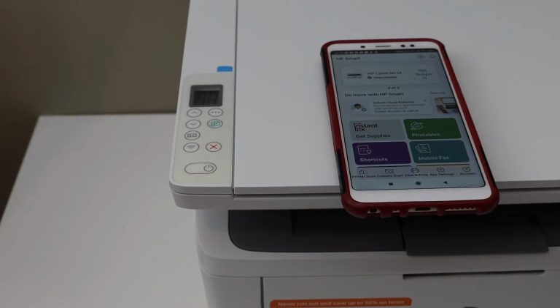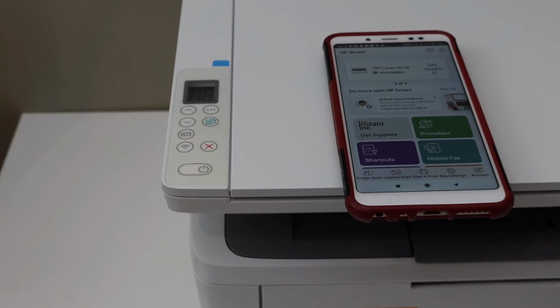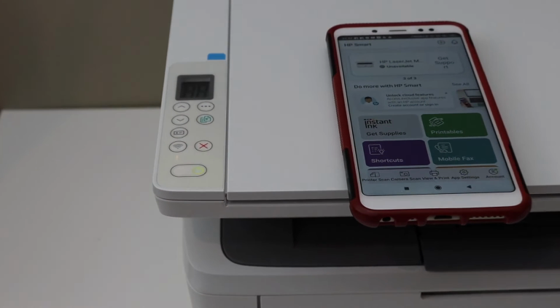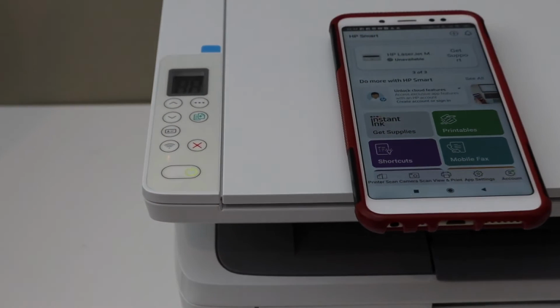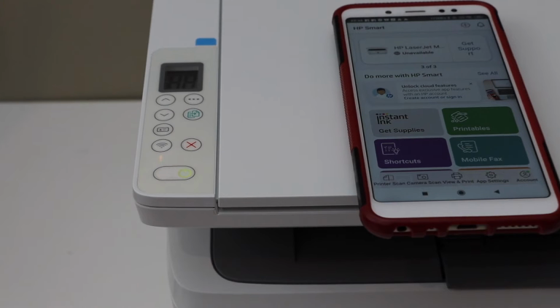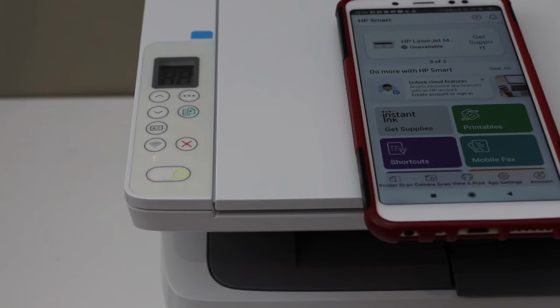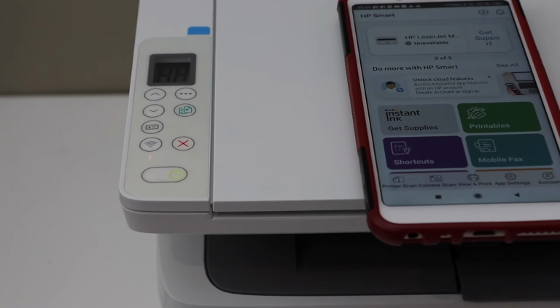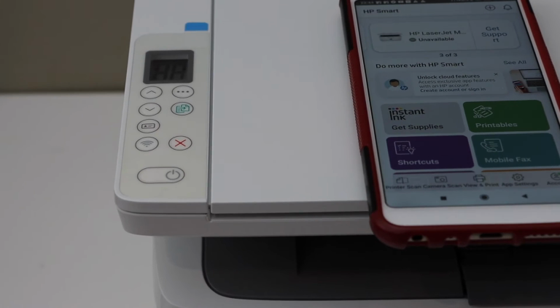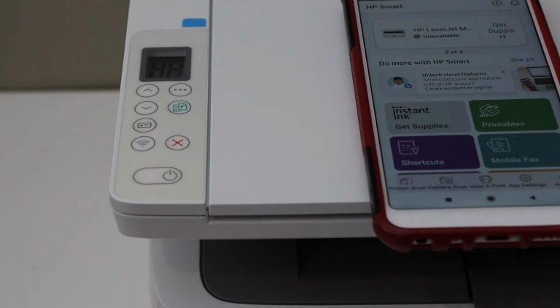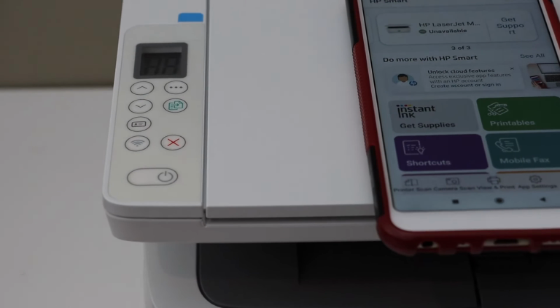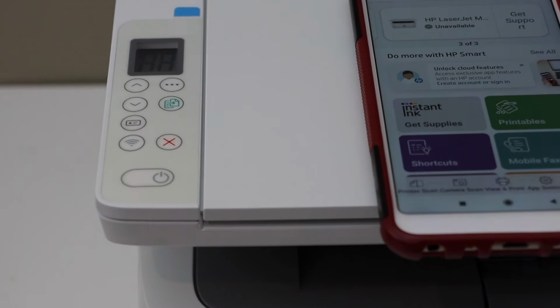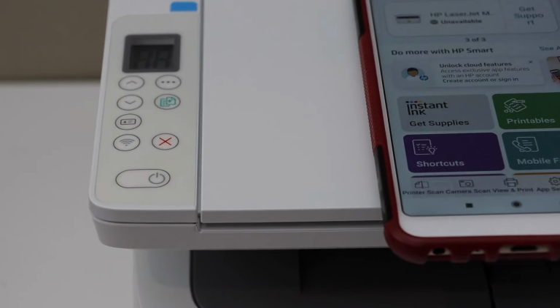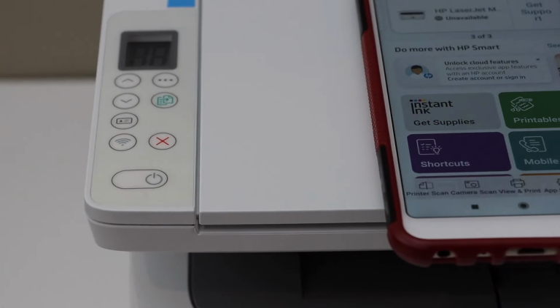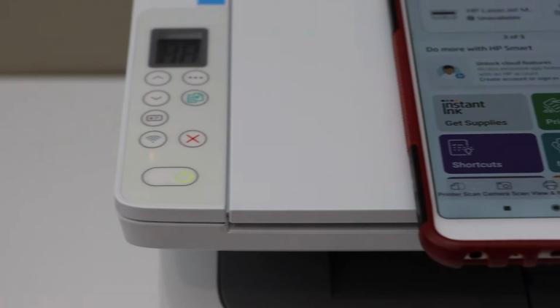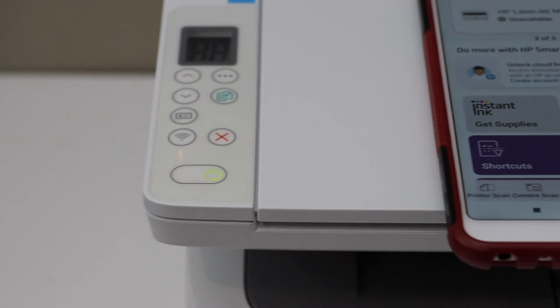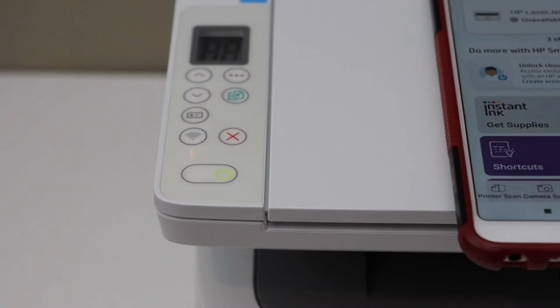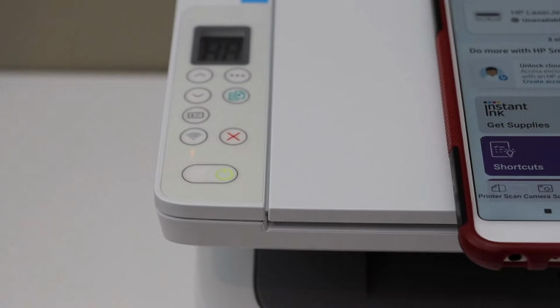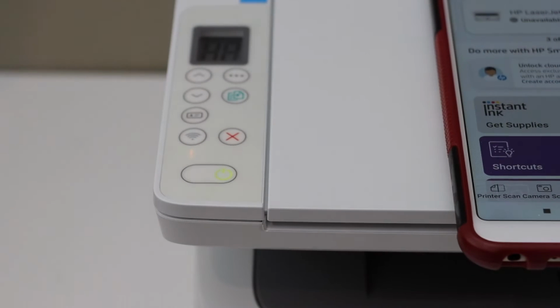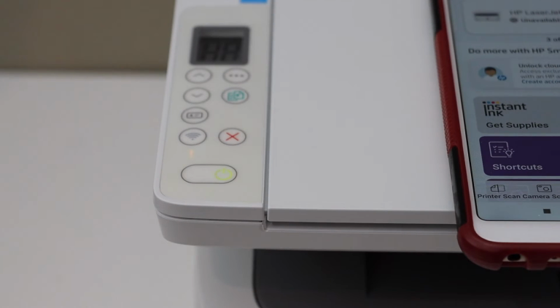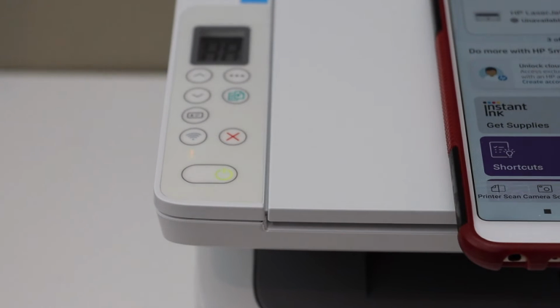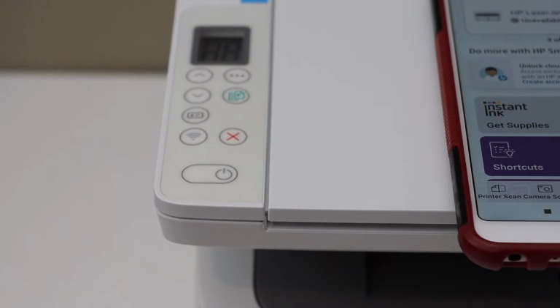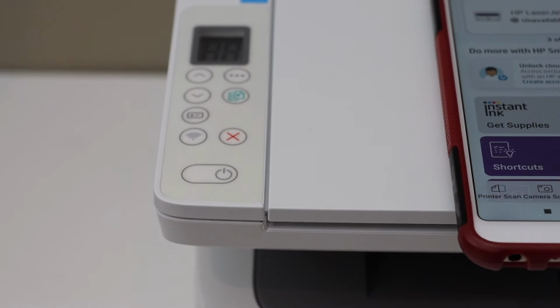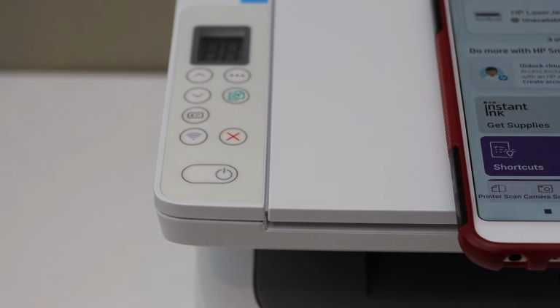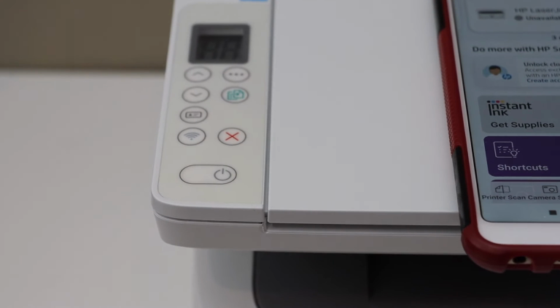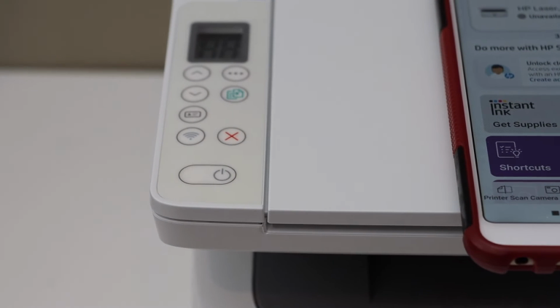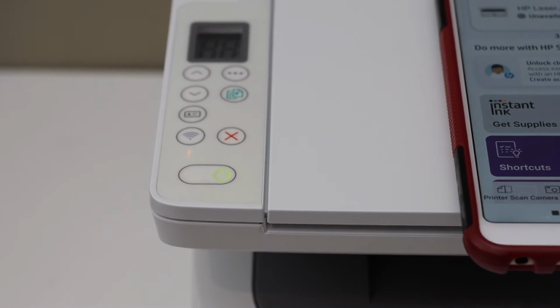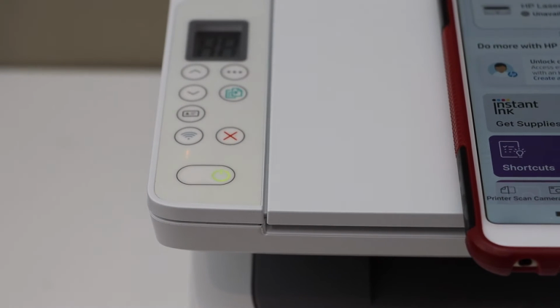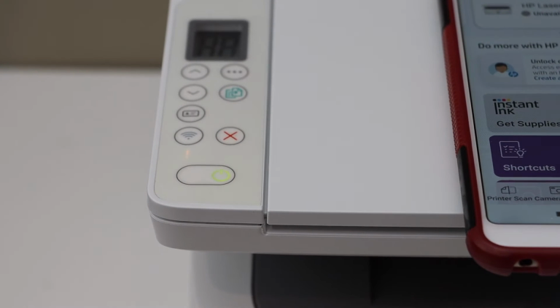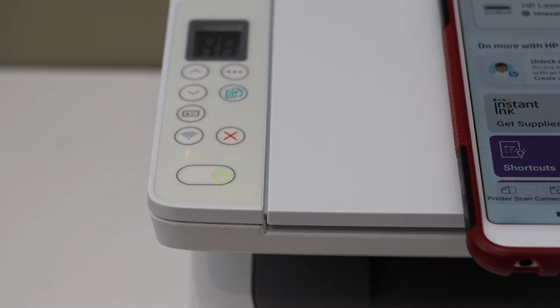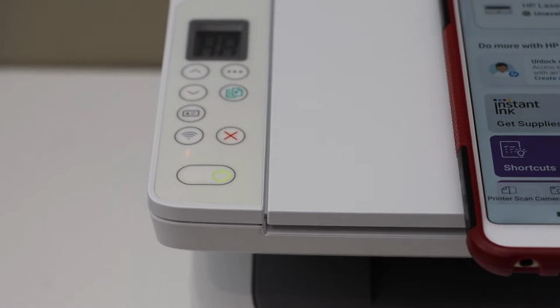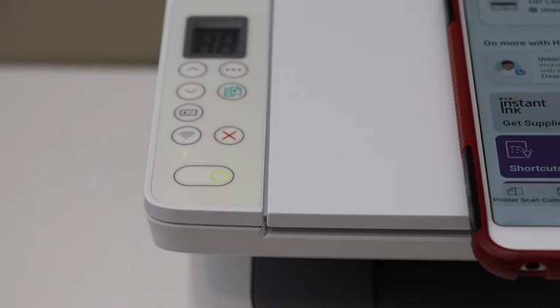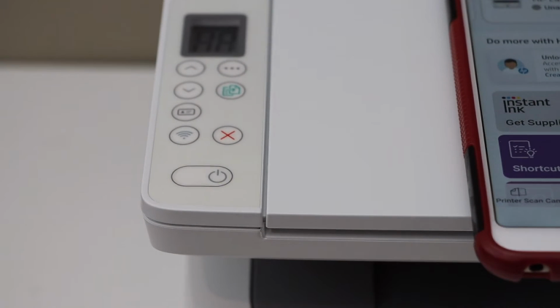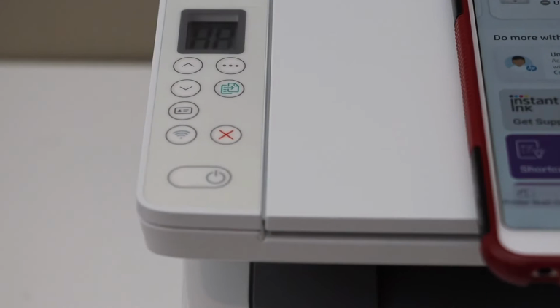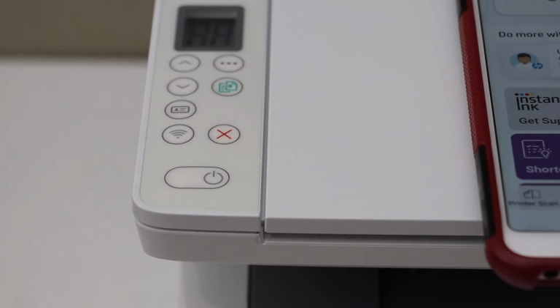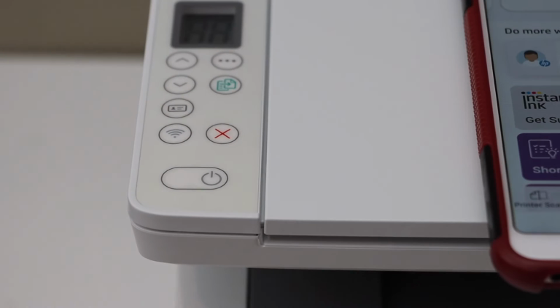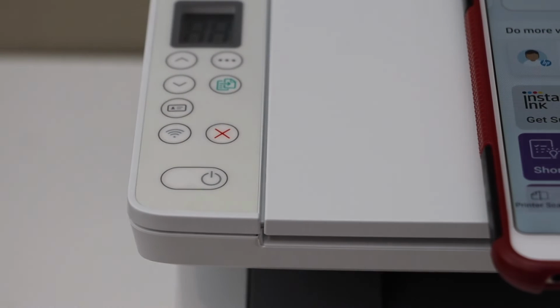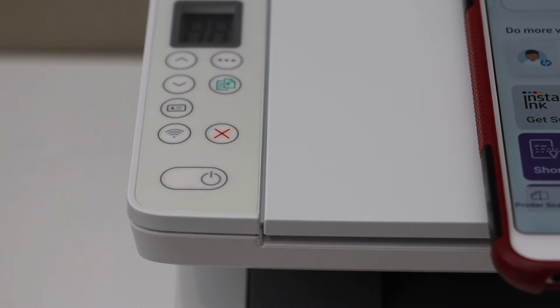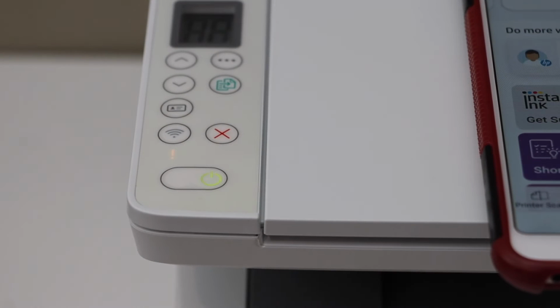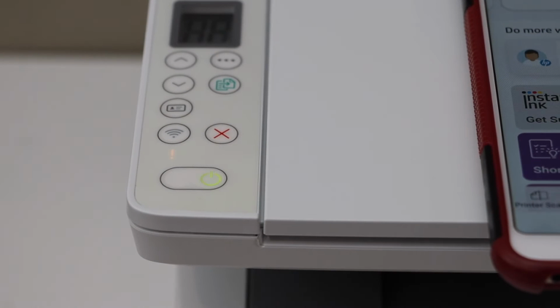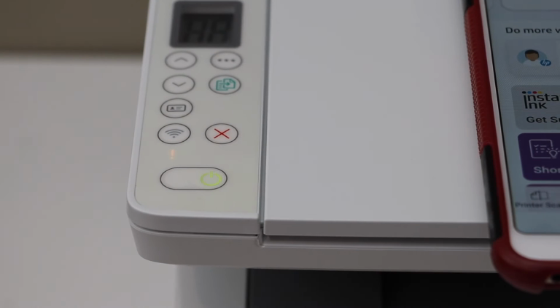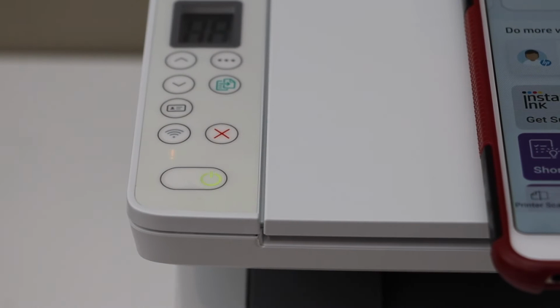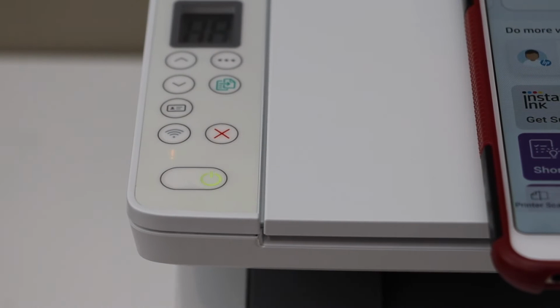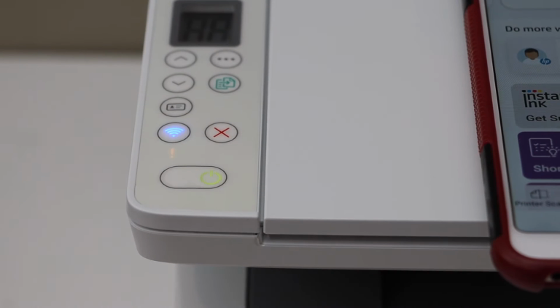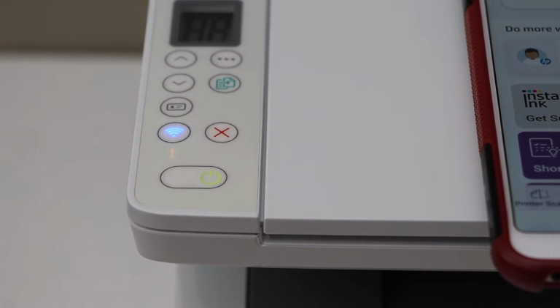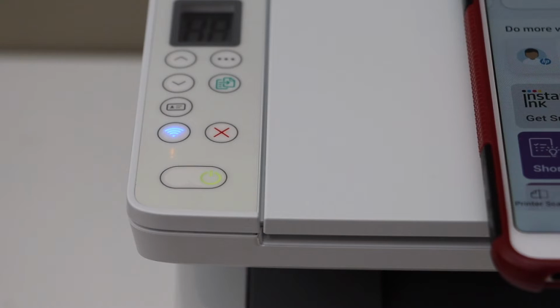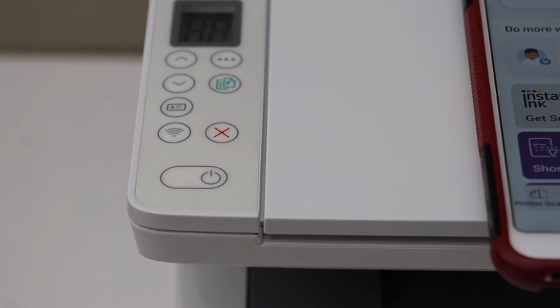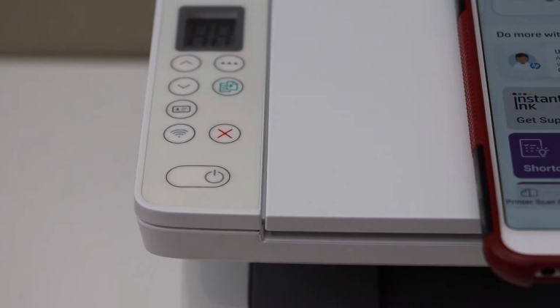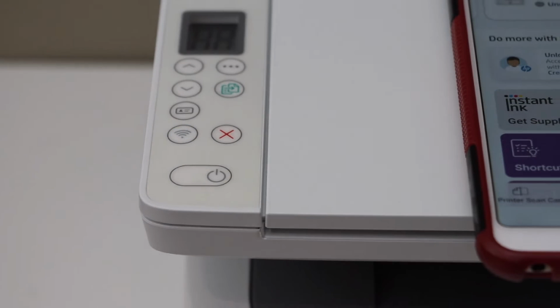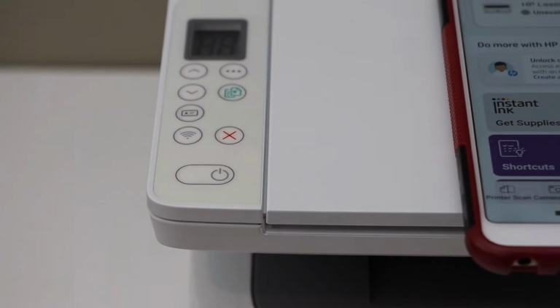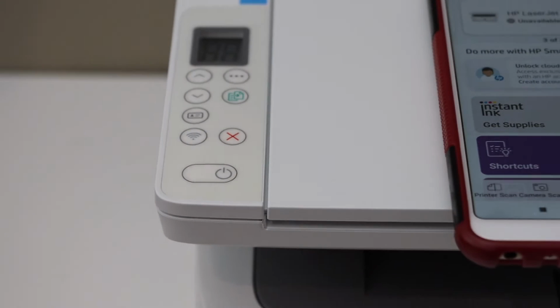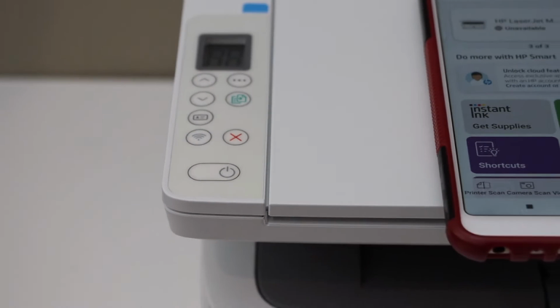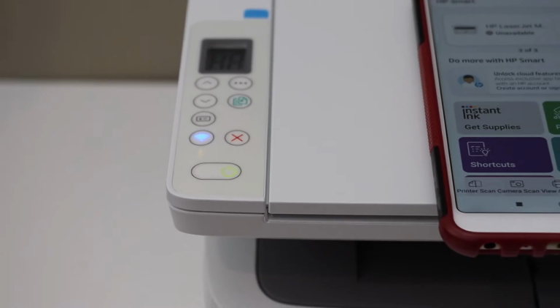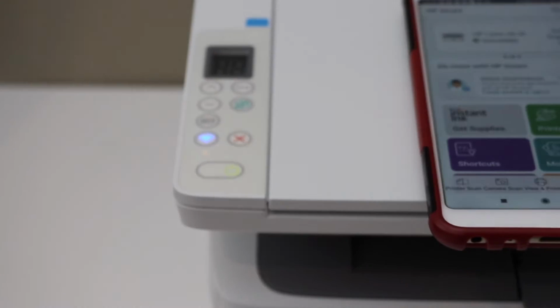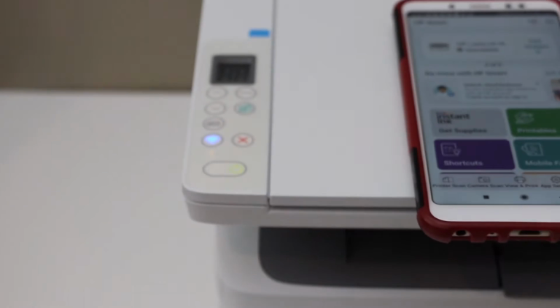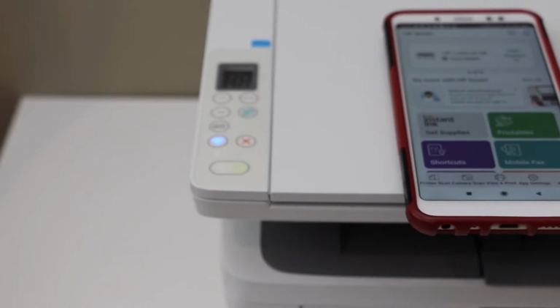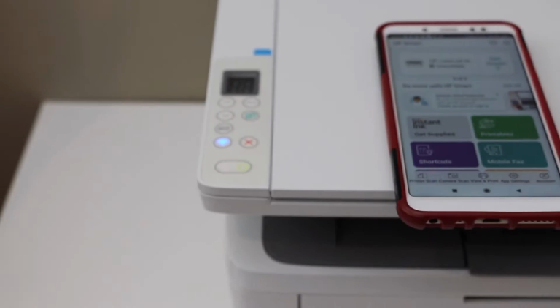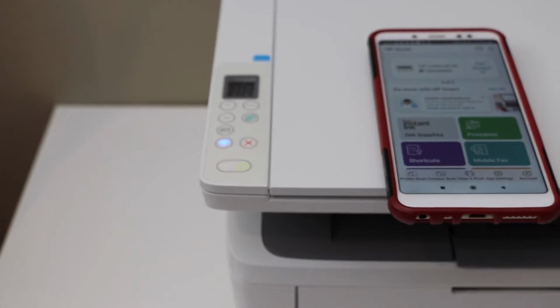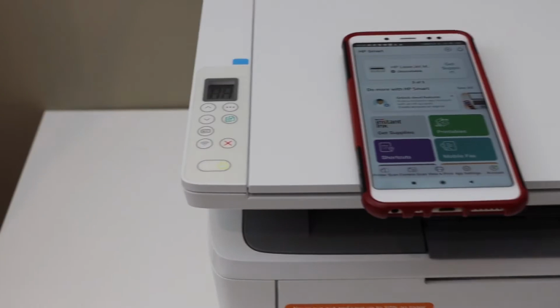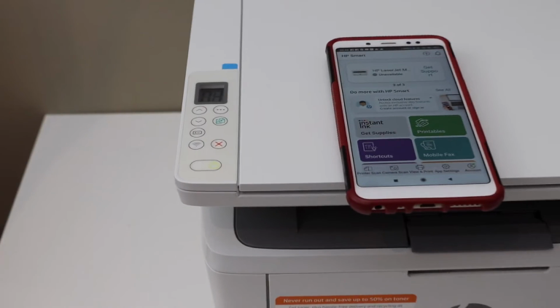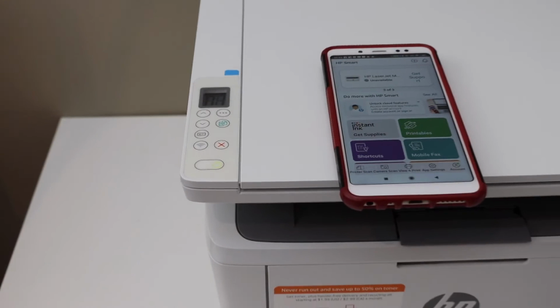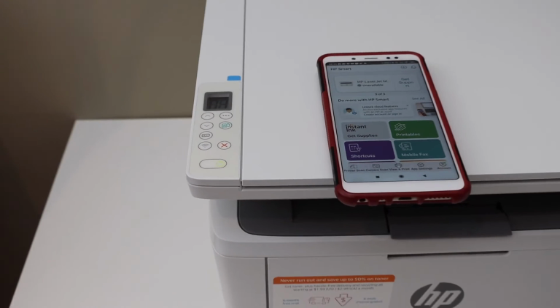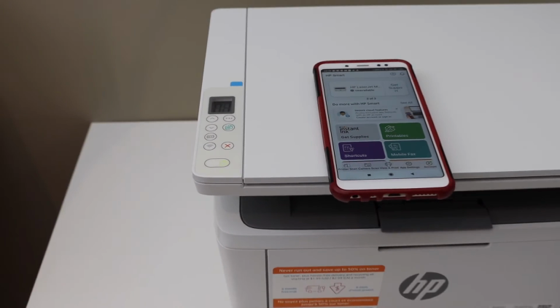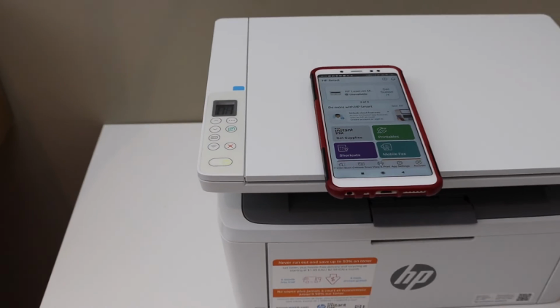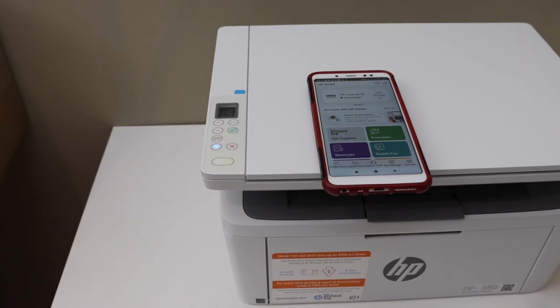Wait for the wireless light to start again — it should be blinking. Once it is, let's start the setup through the HP Smart app.